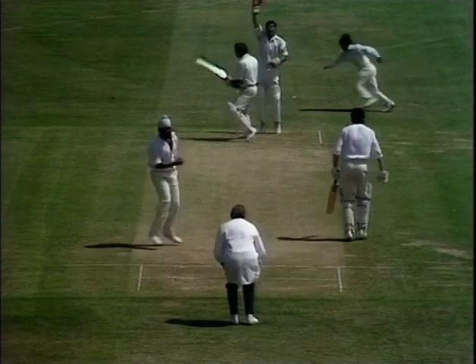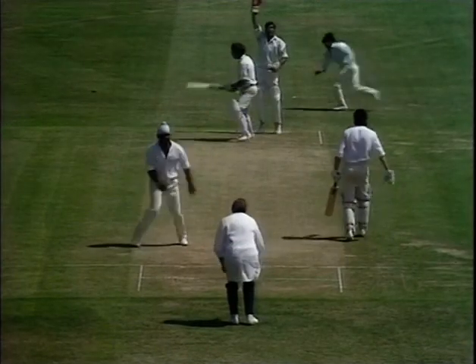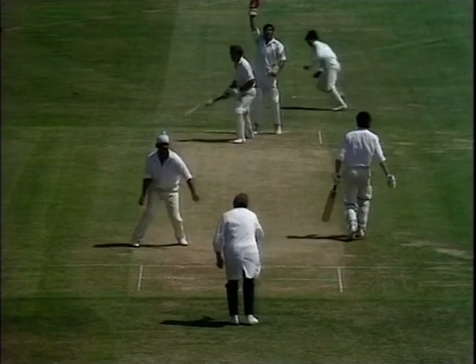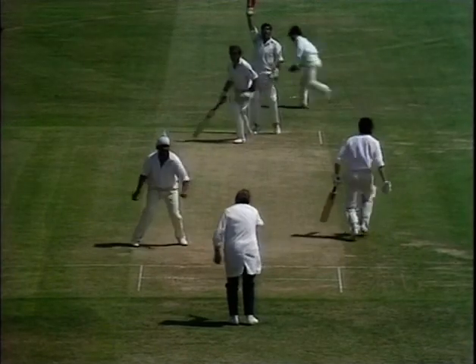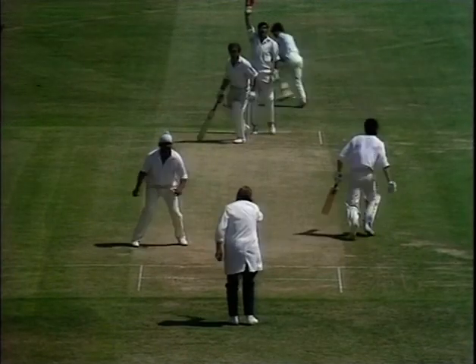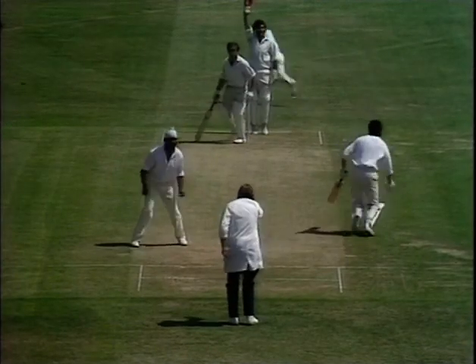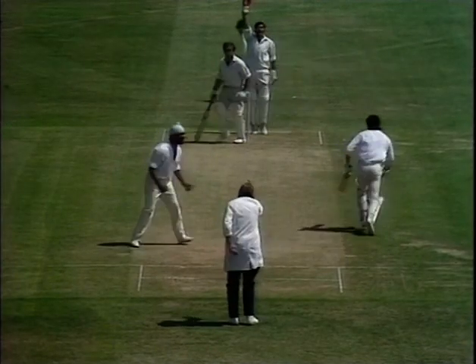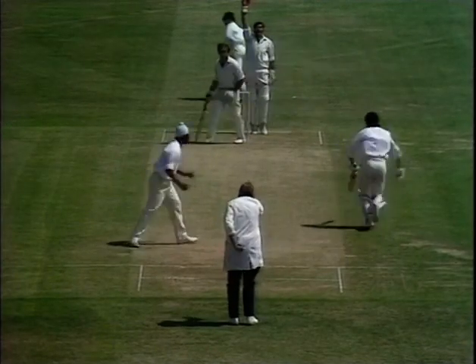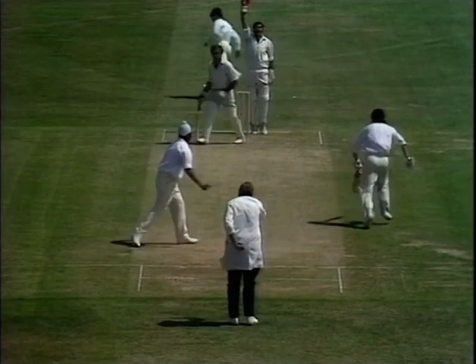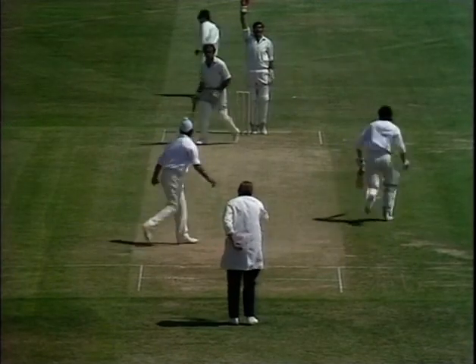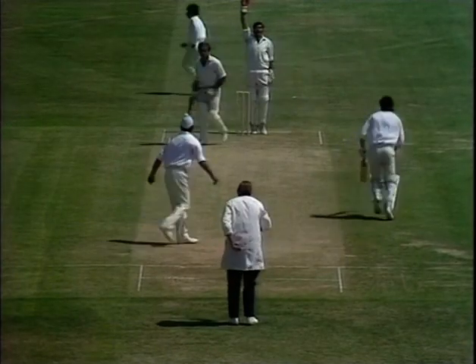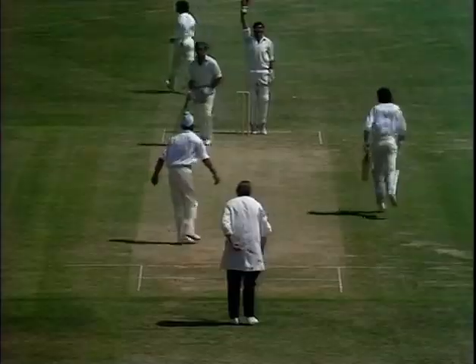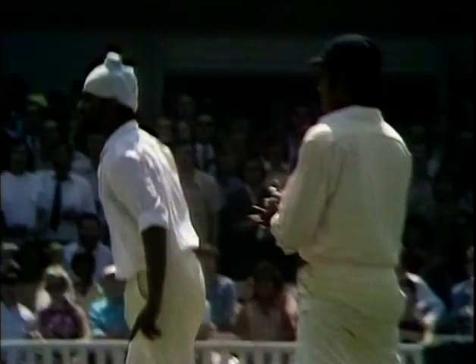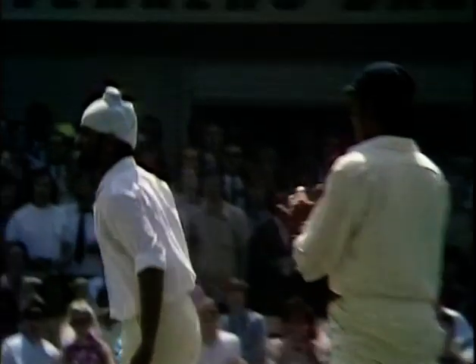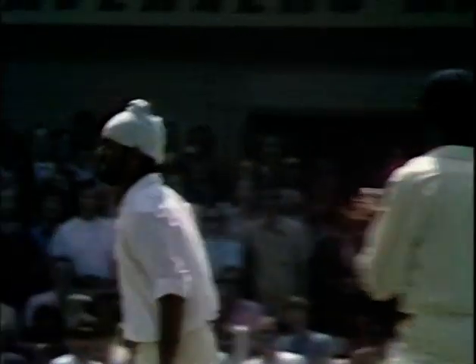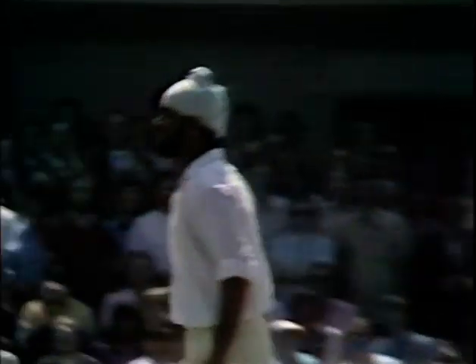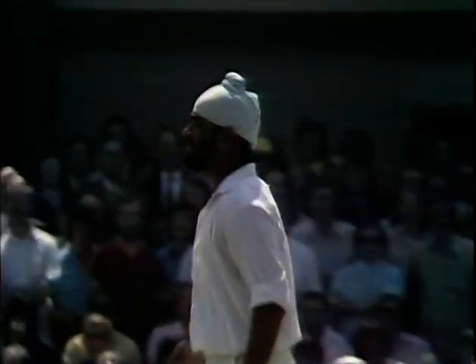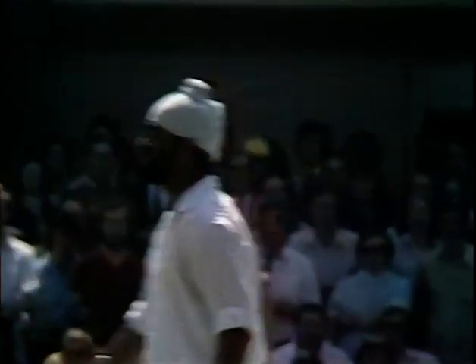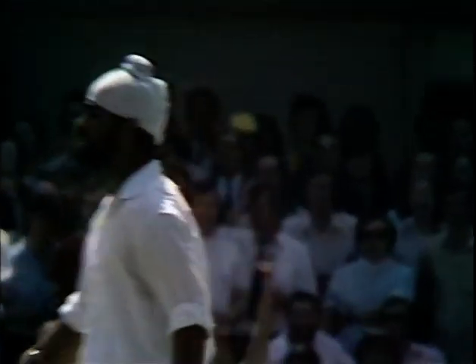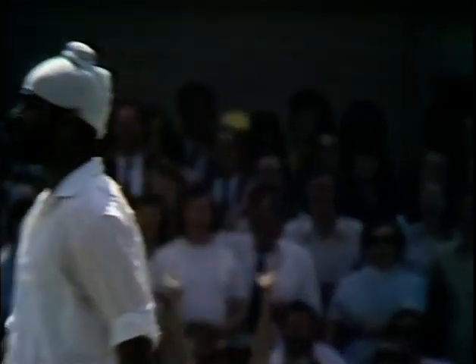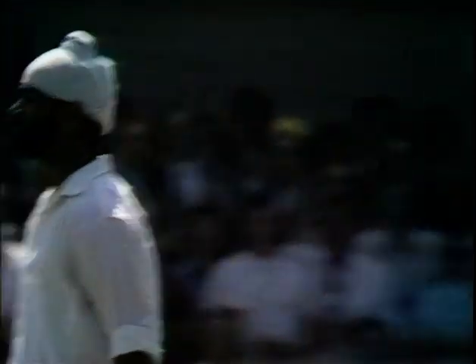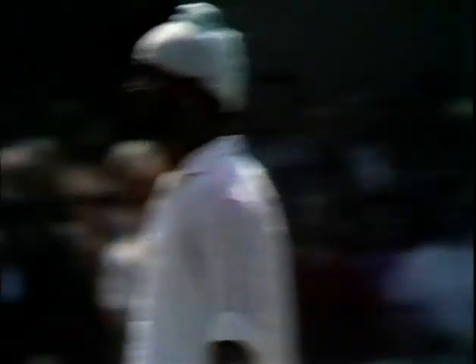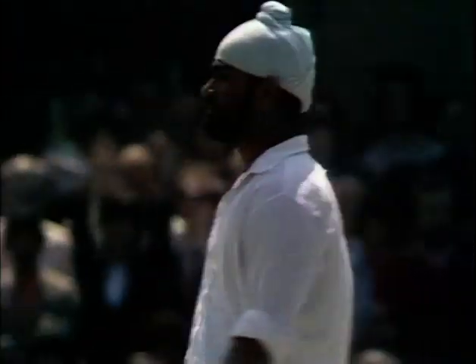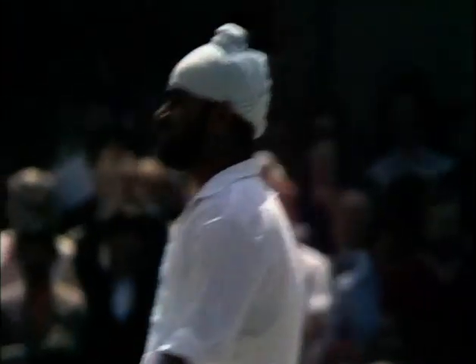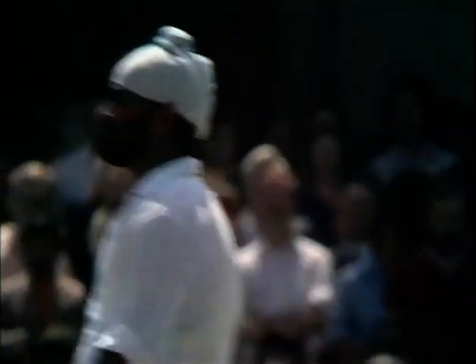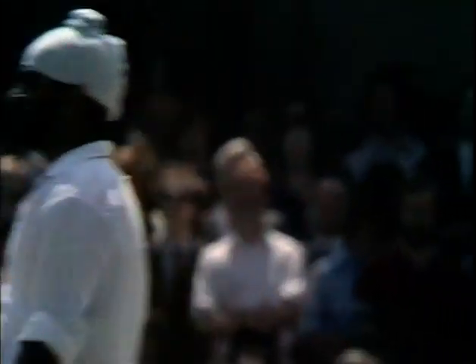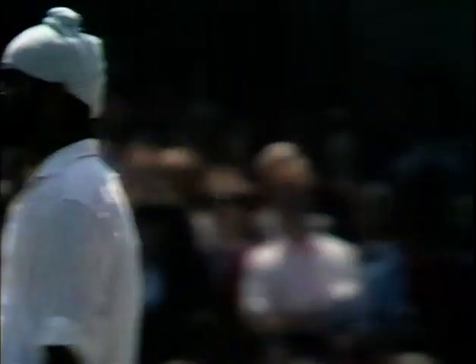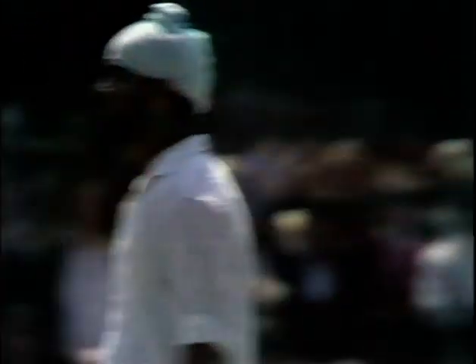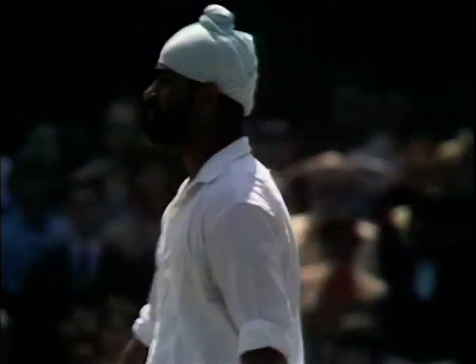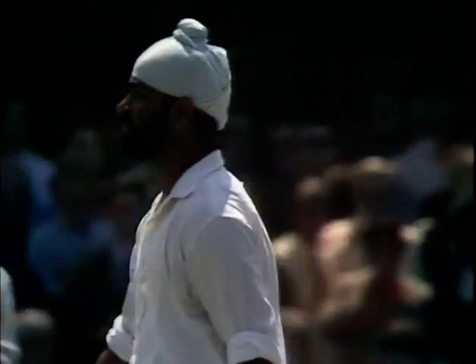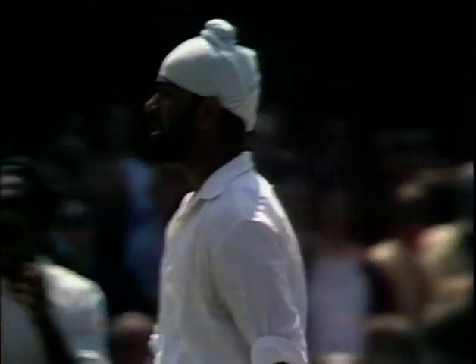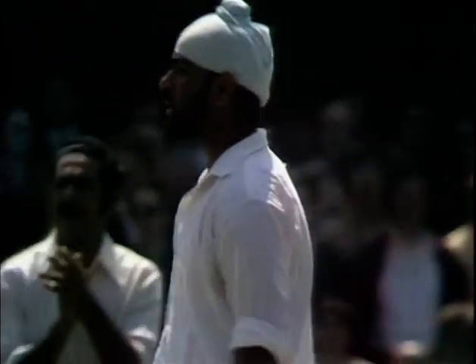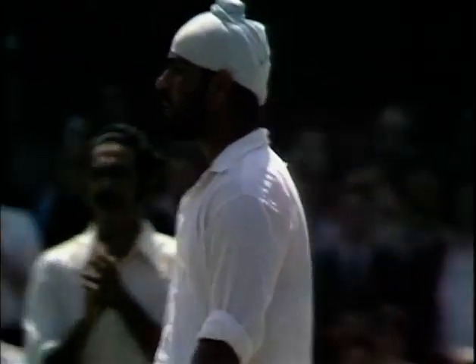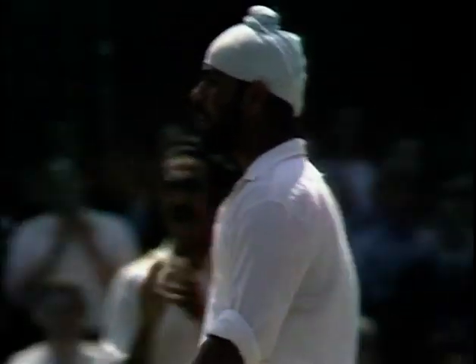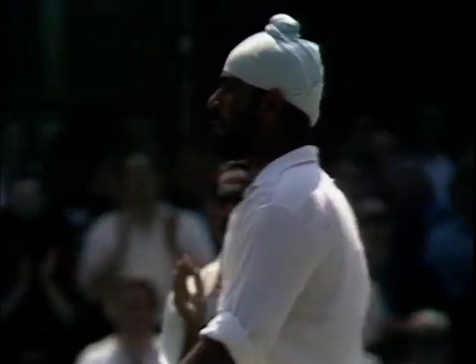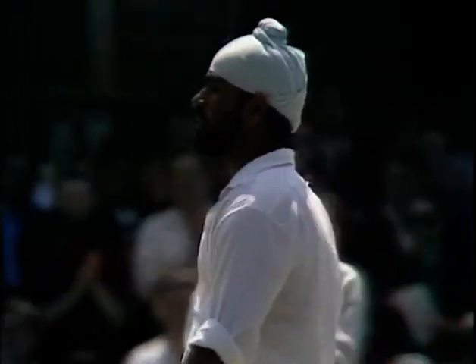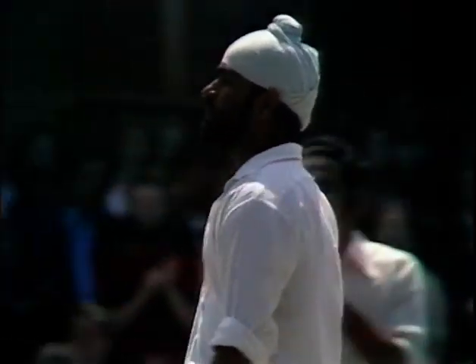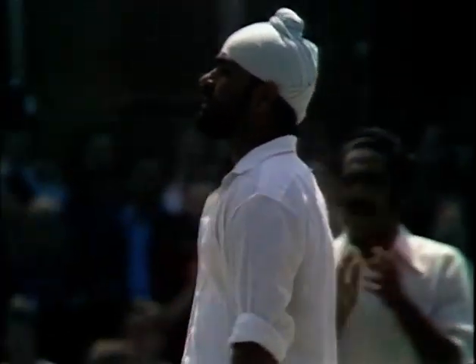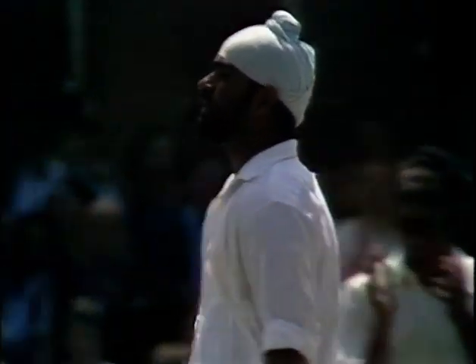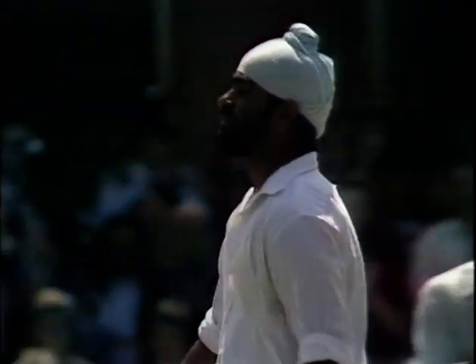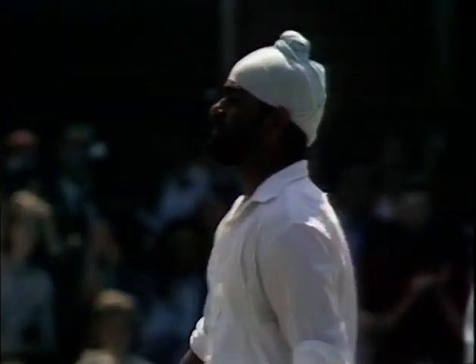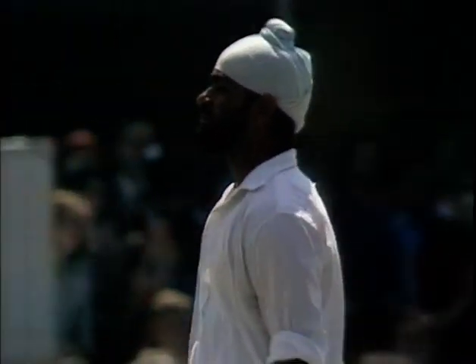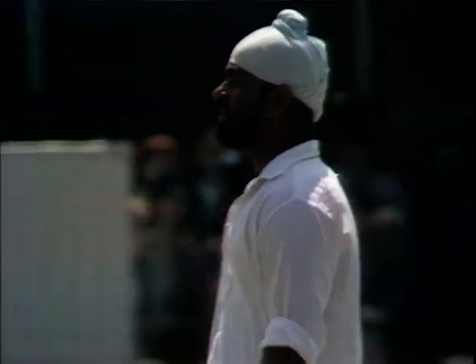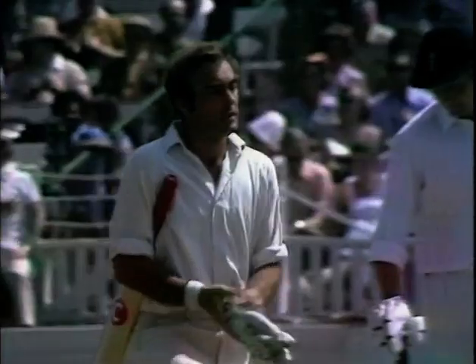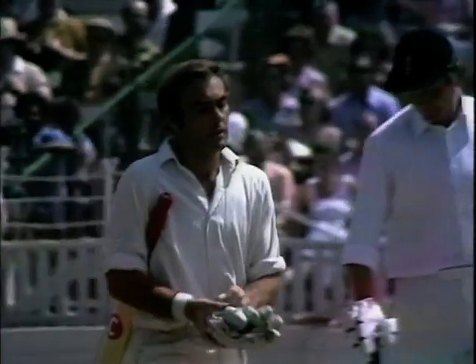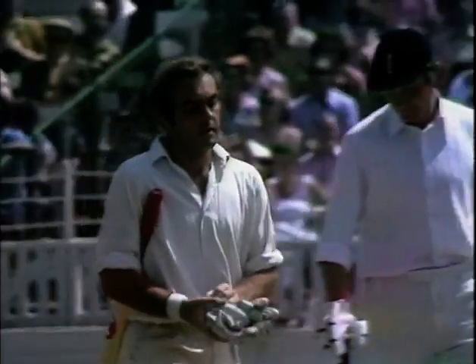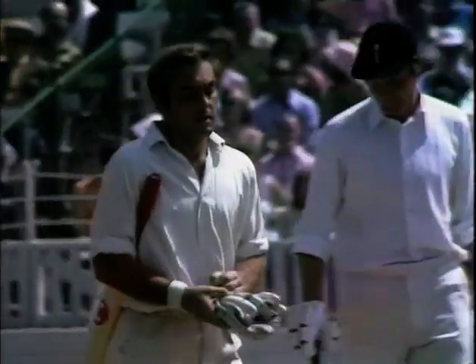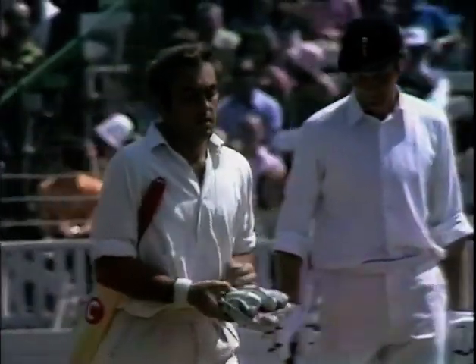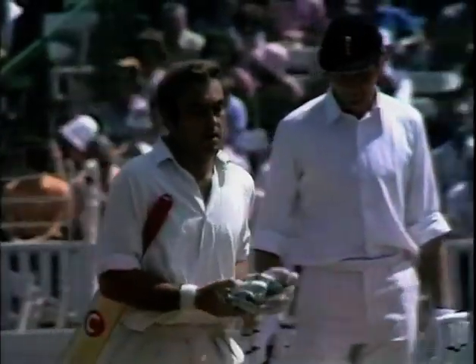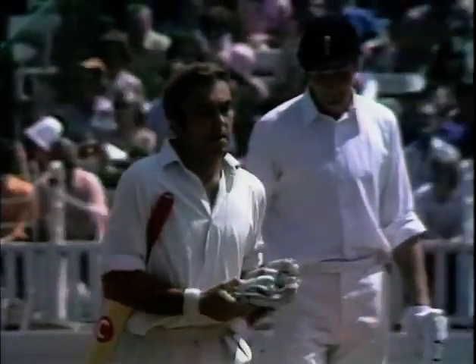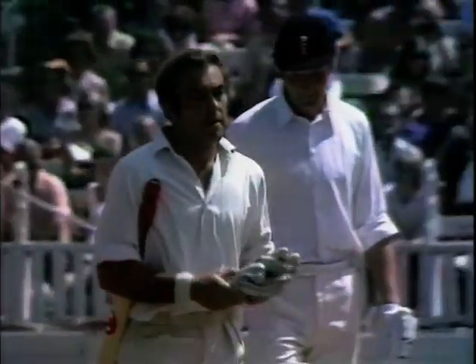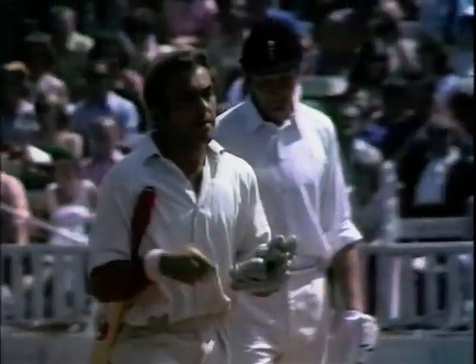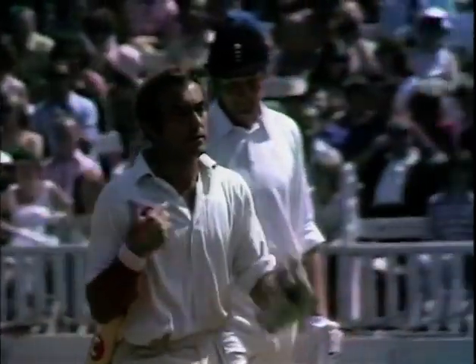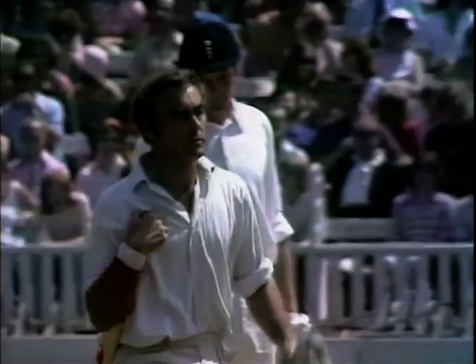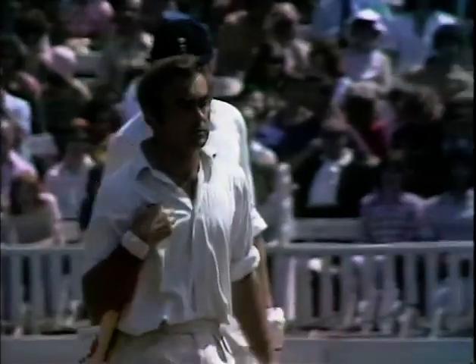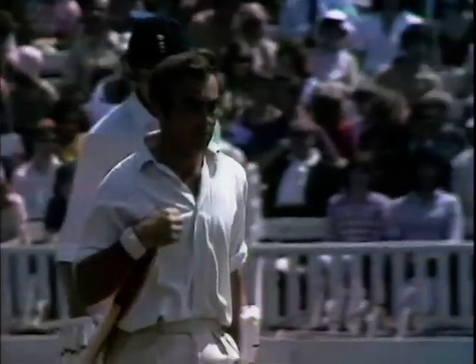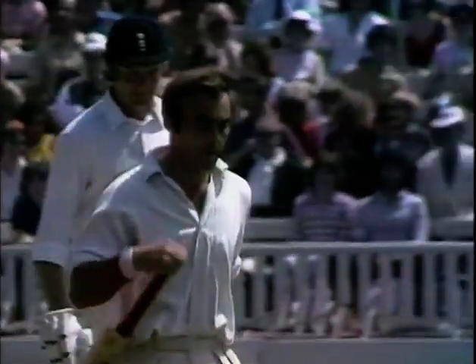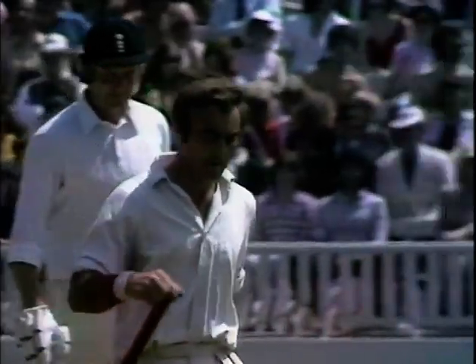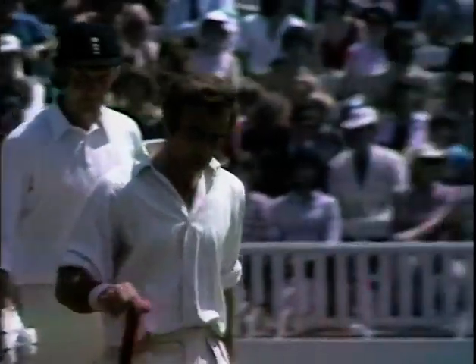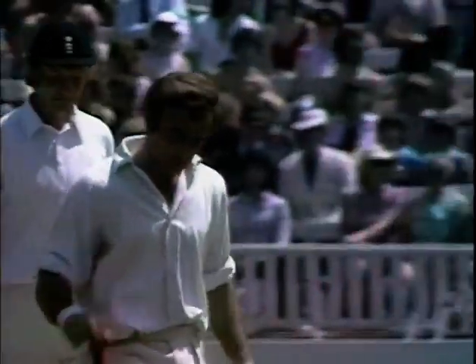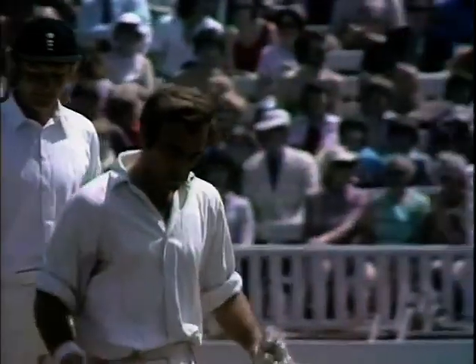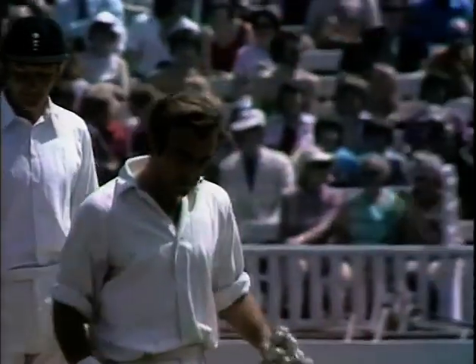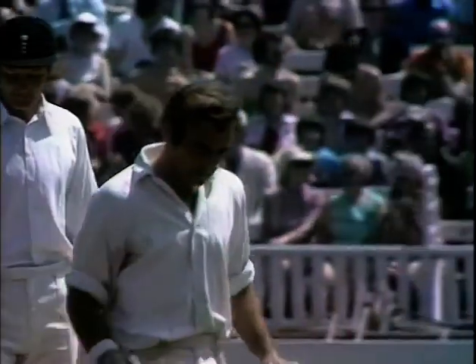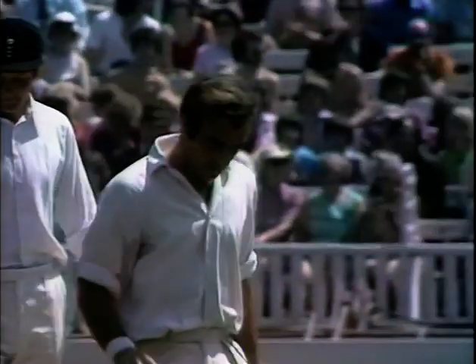That must be close — Edrich just four short of his 100. And a lovely piece of bowling there from Bedi; that really was good bowling.